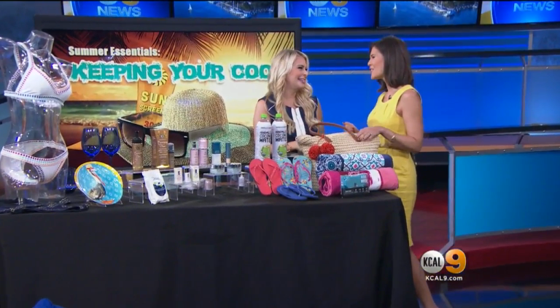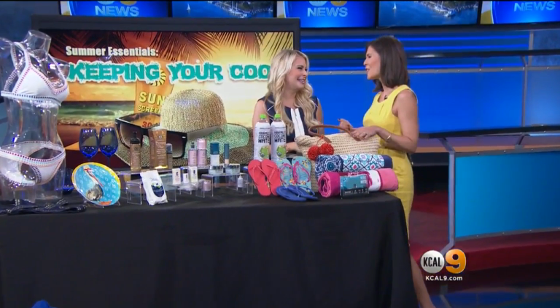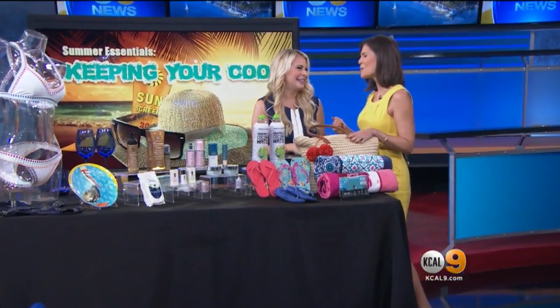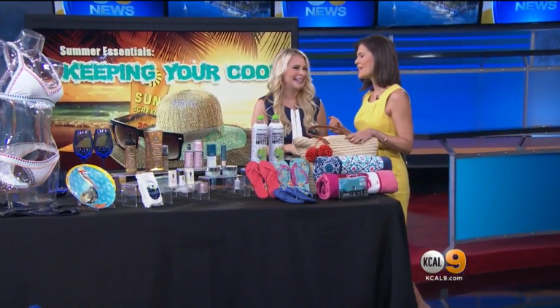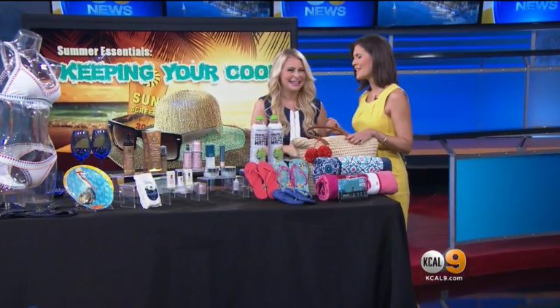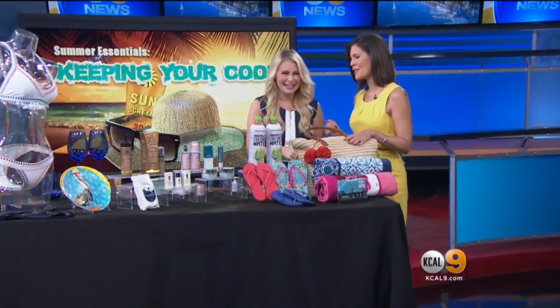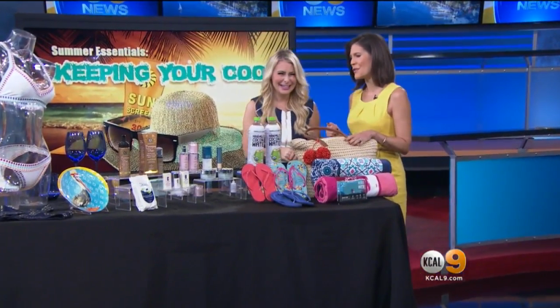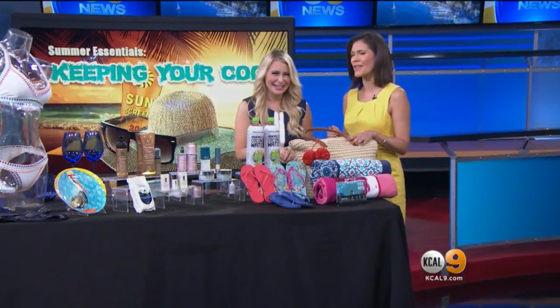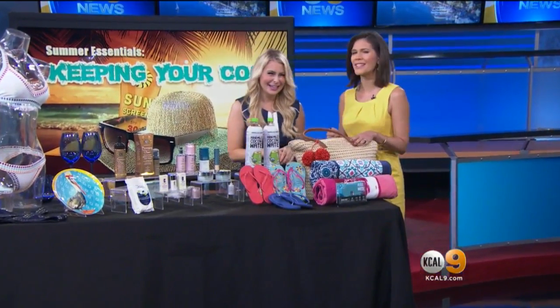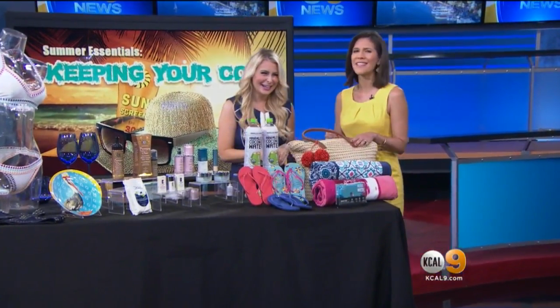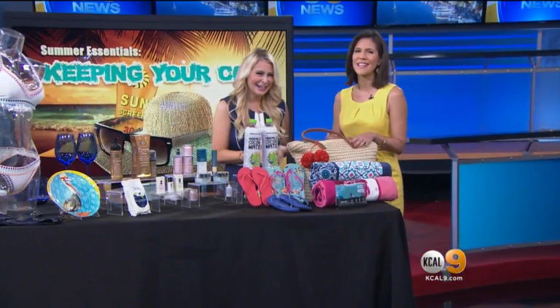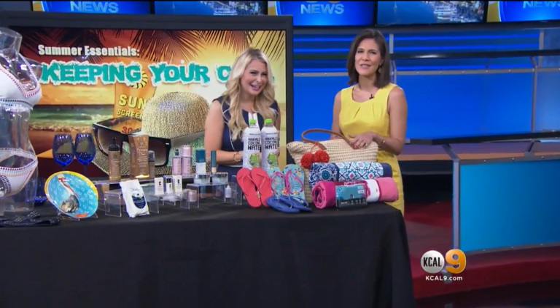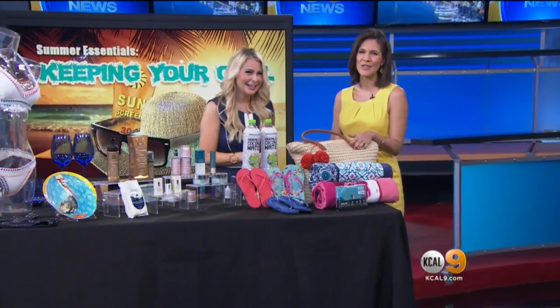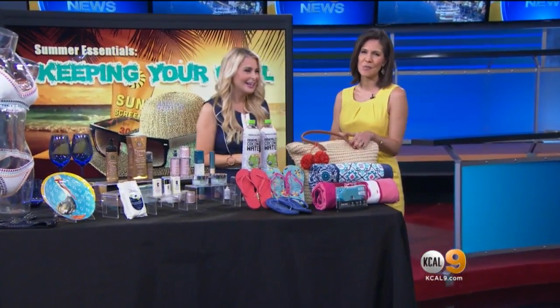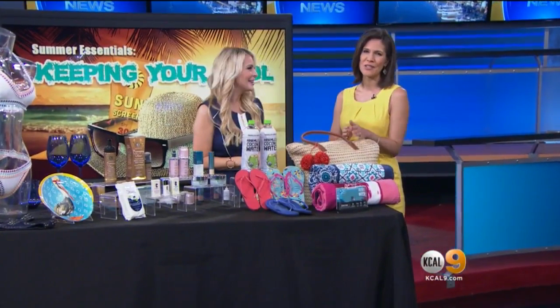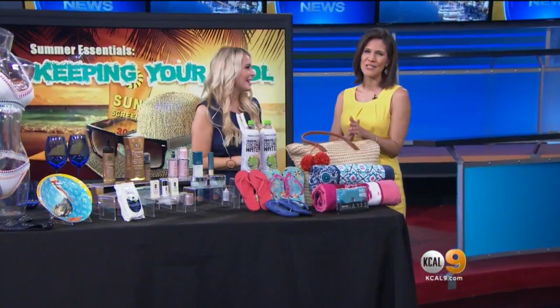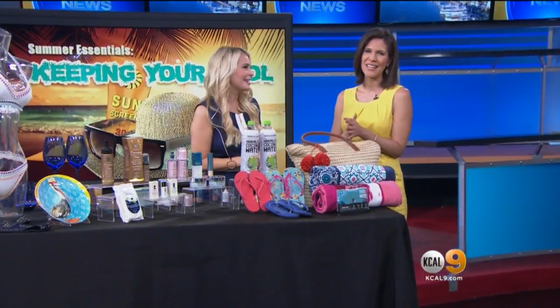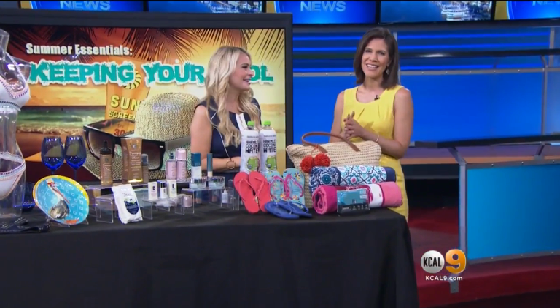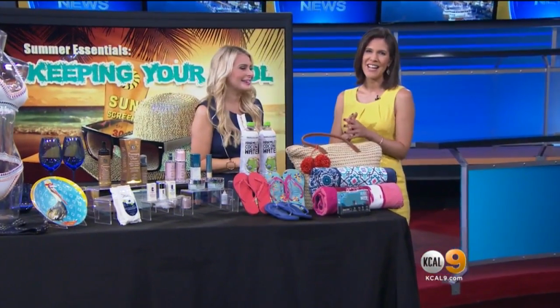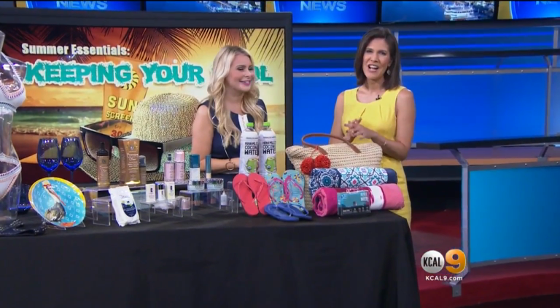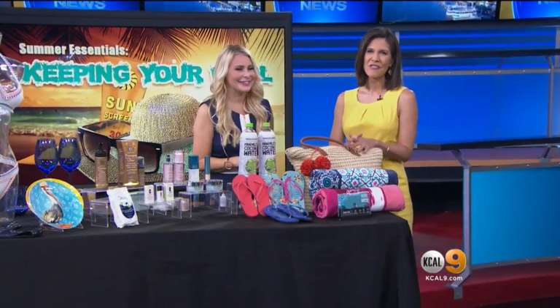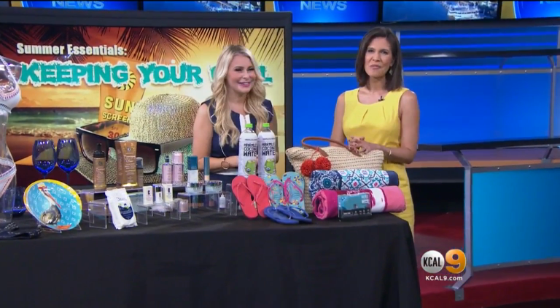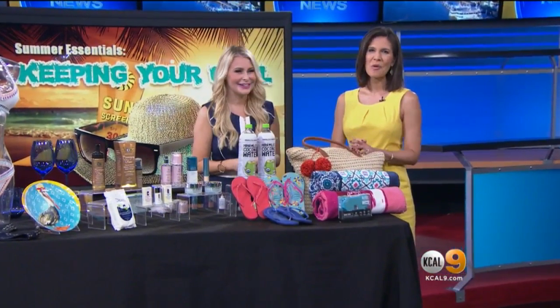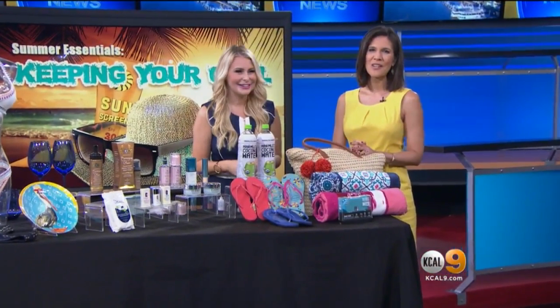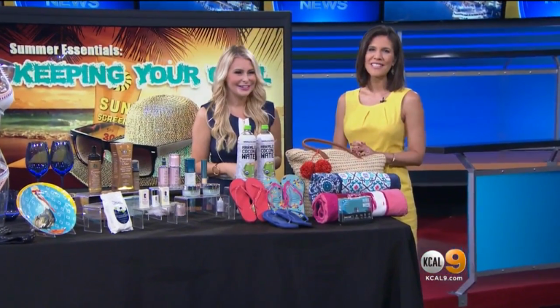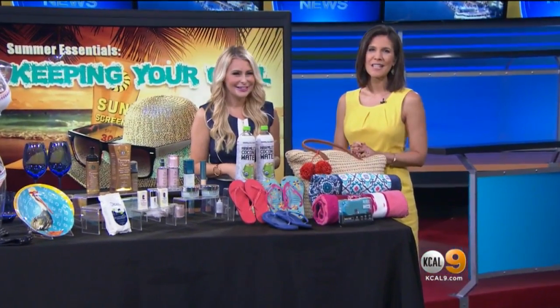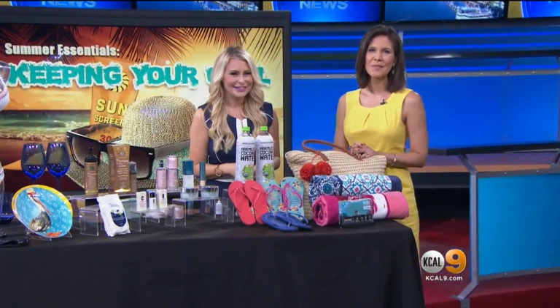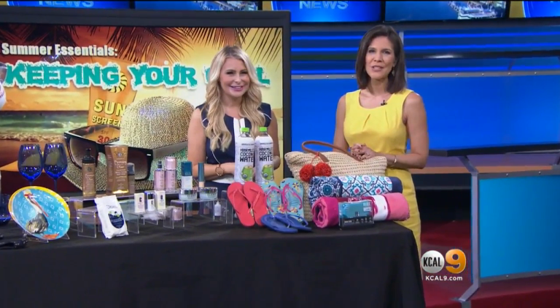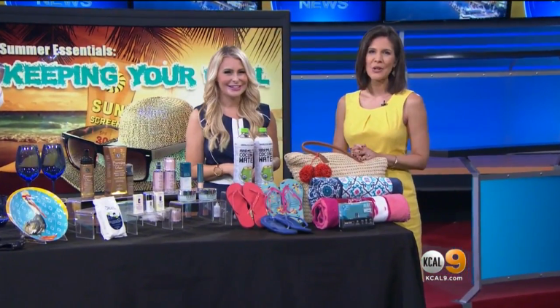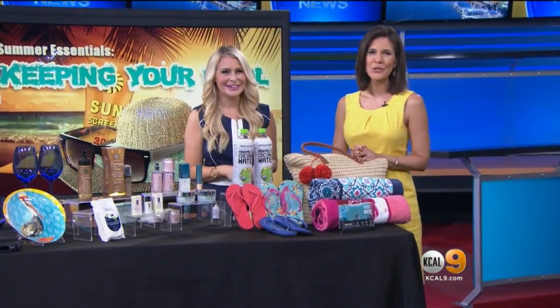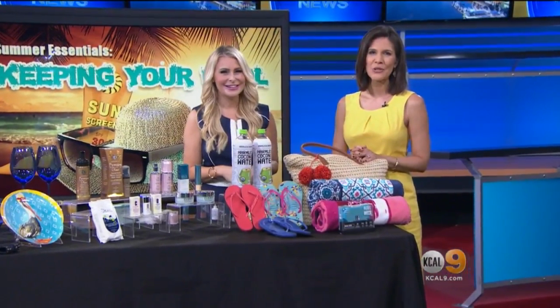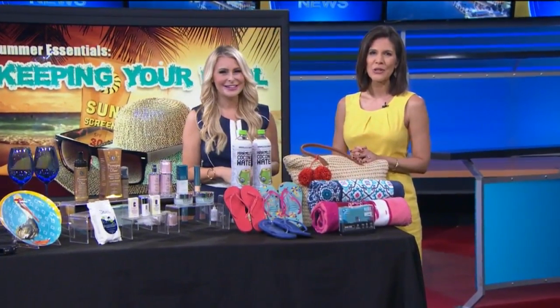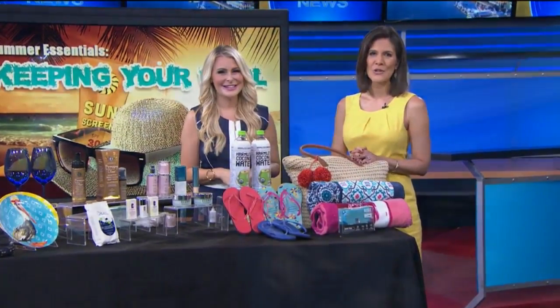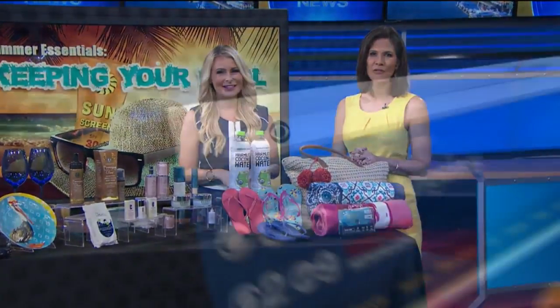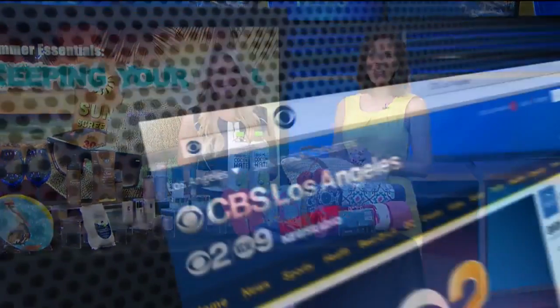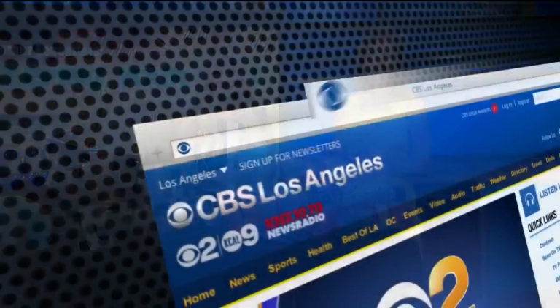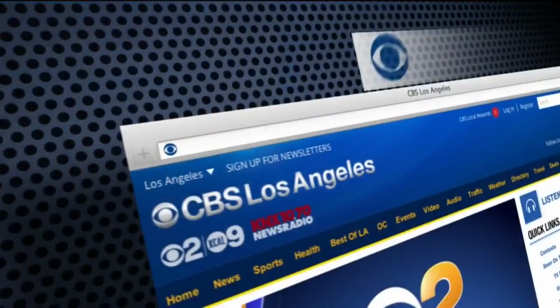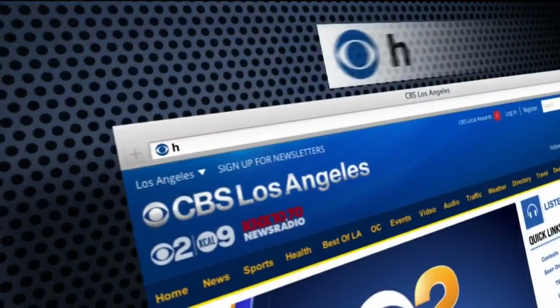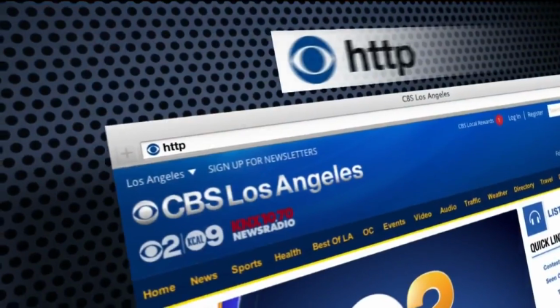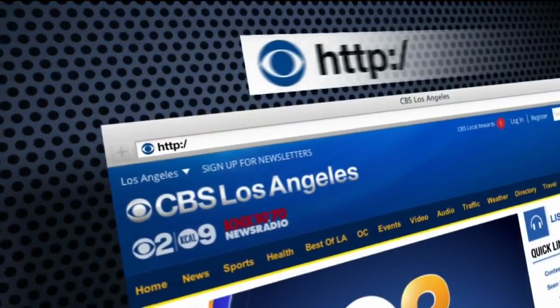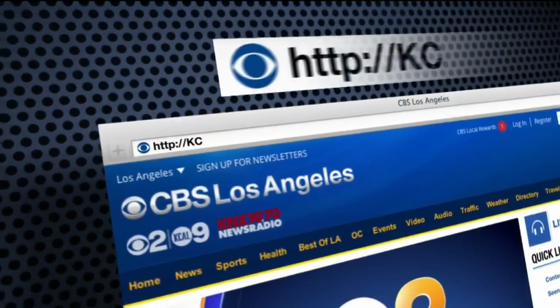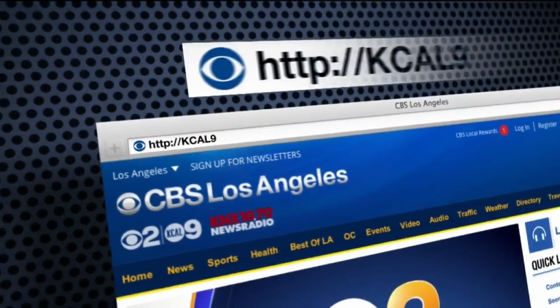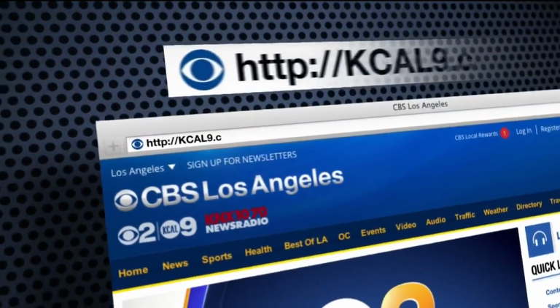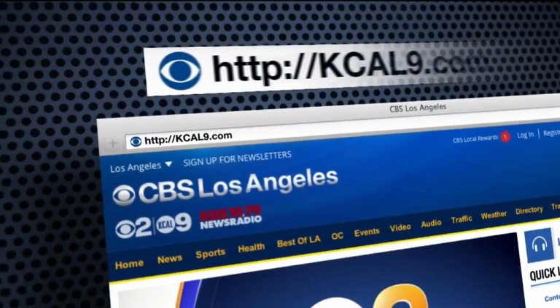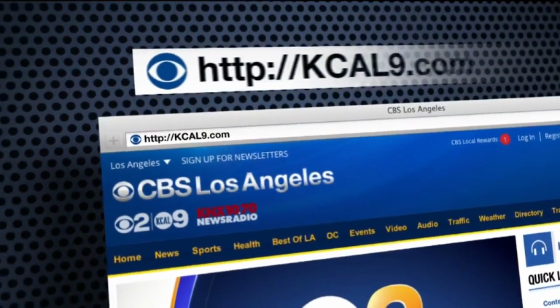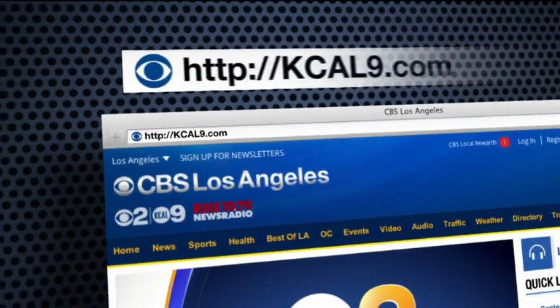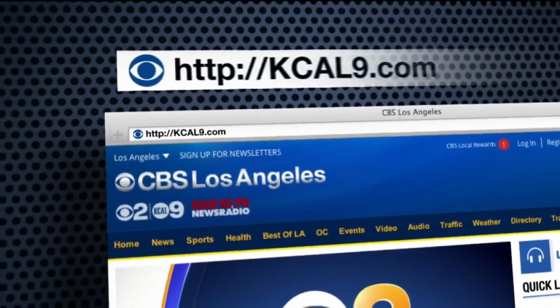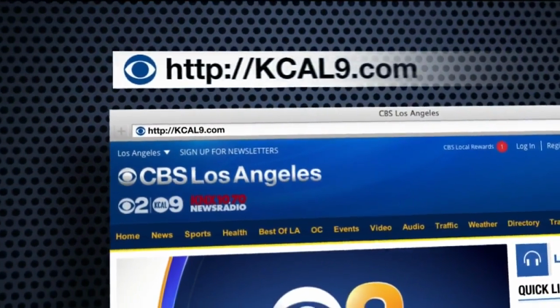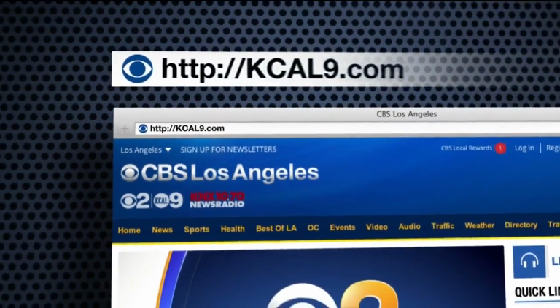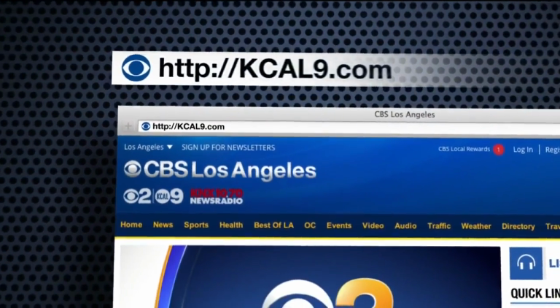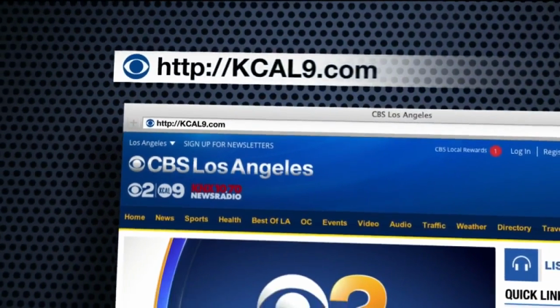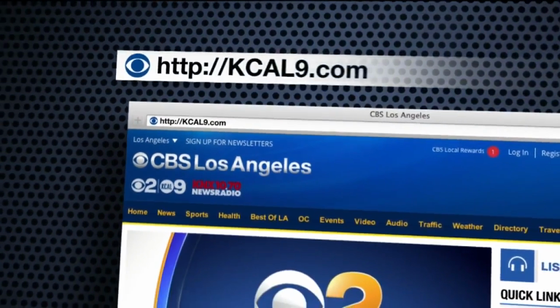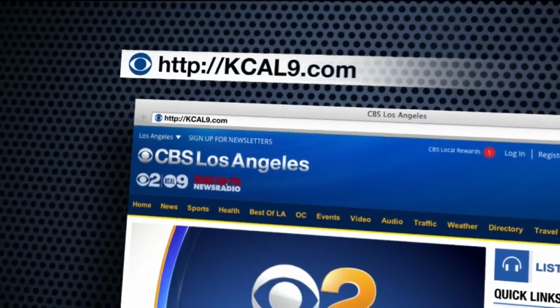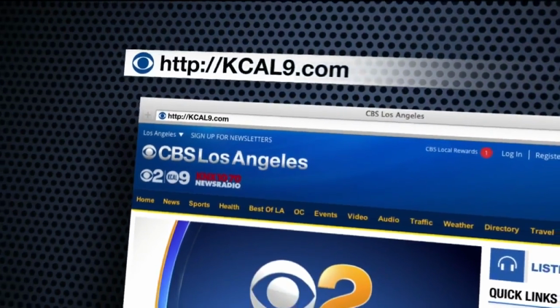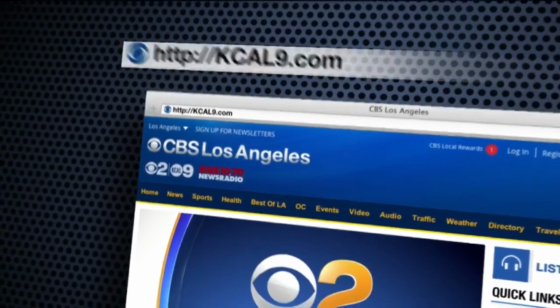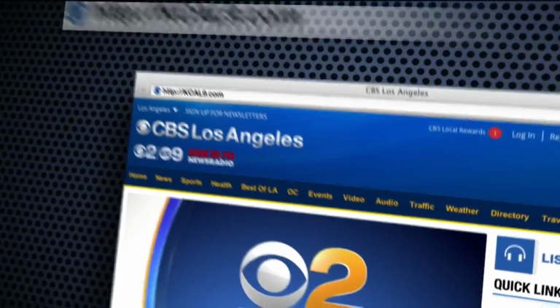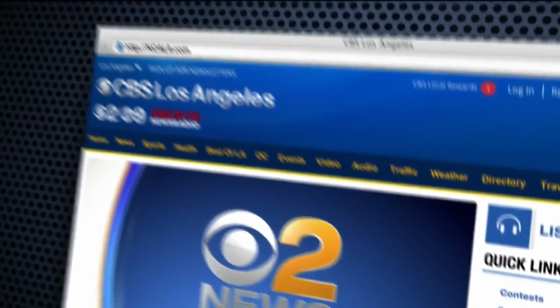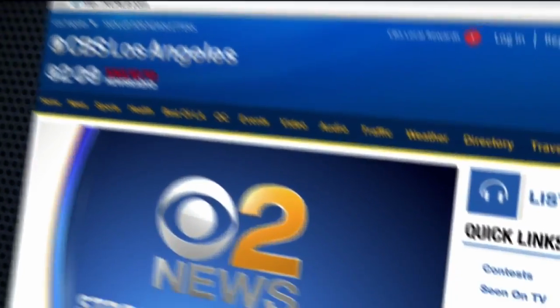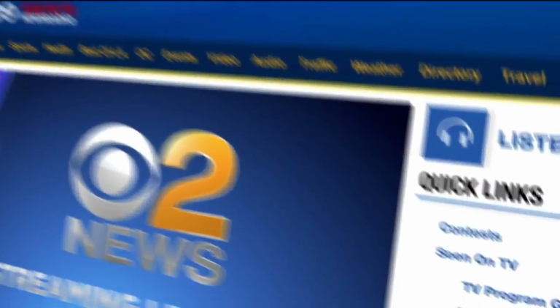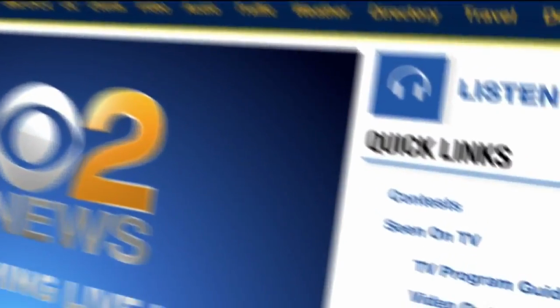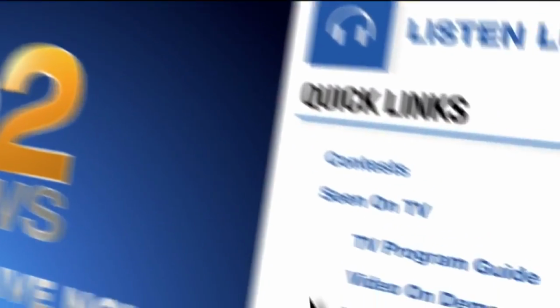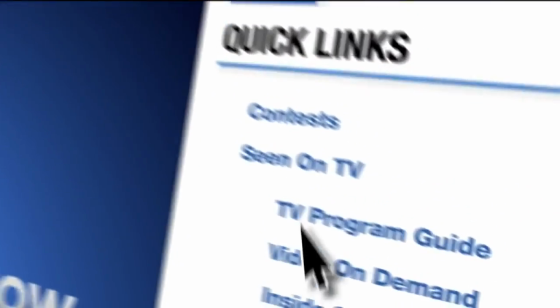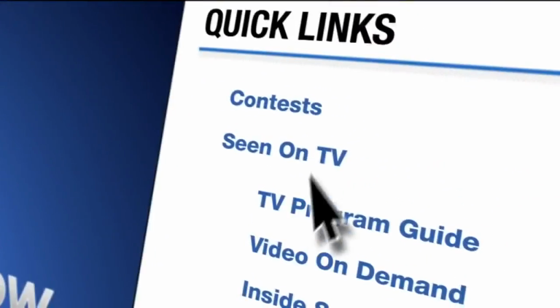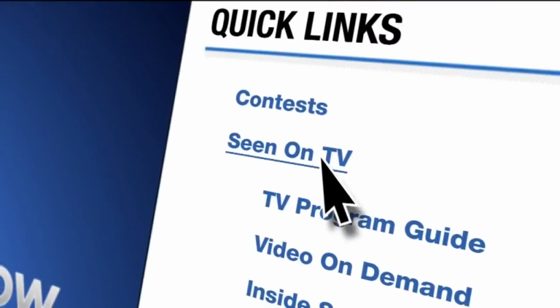So many cute things — thank you so much, Sadie! For more tips and go-to girlfriend Sadie Murray, go to kcal9.com and click 'Seen on TV.'